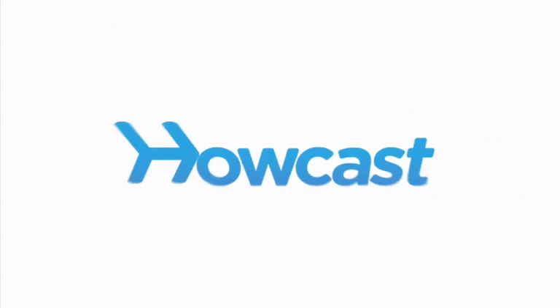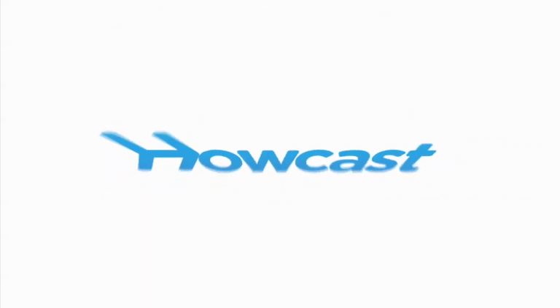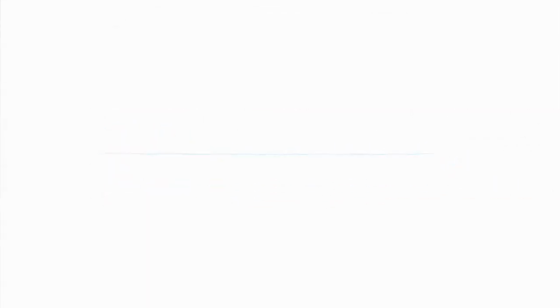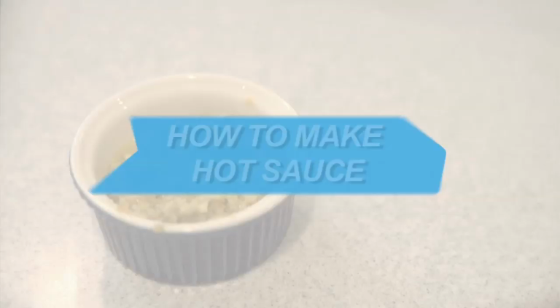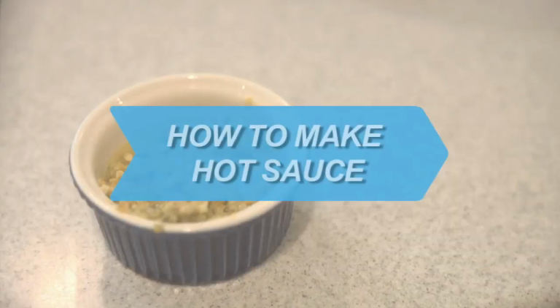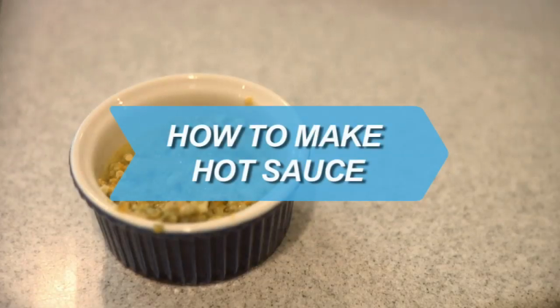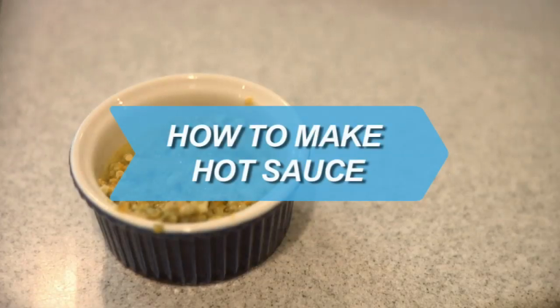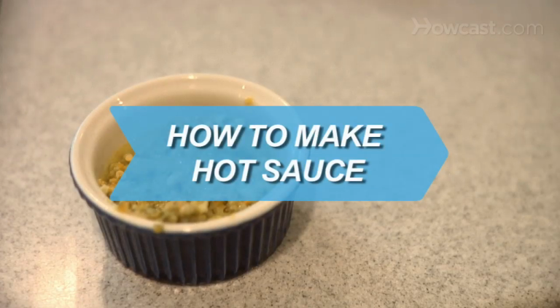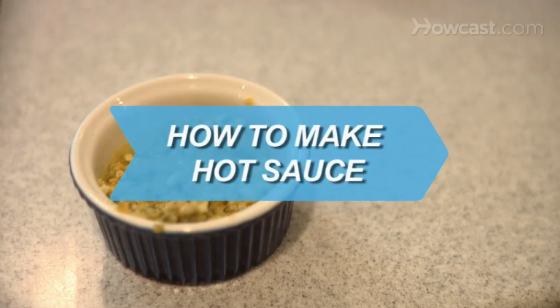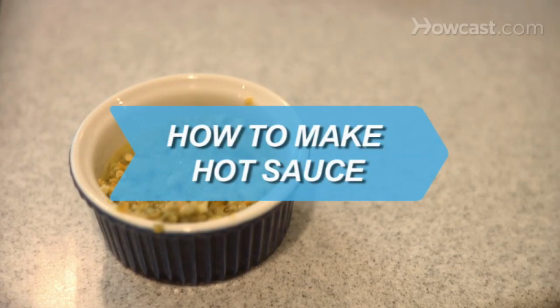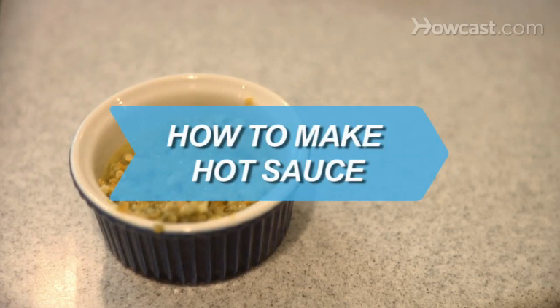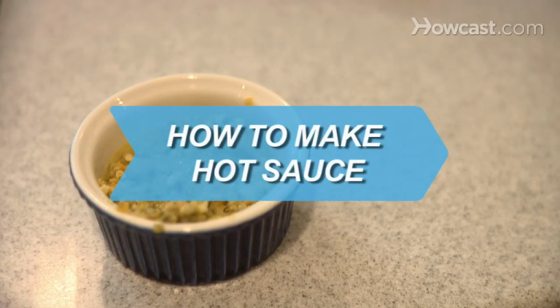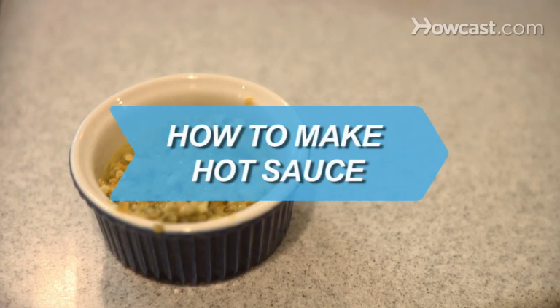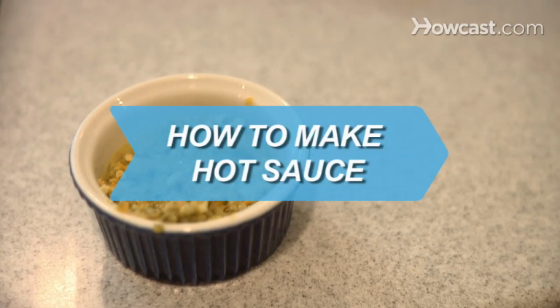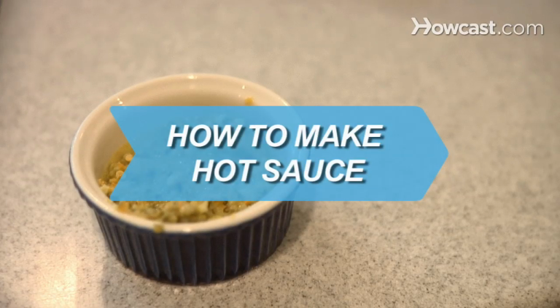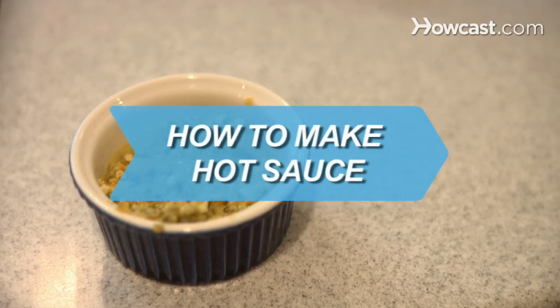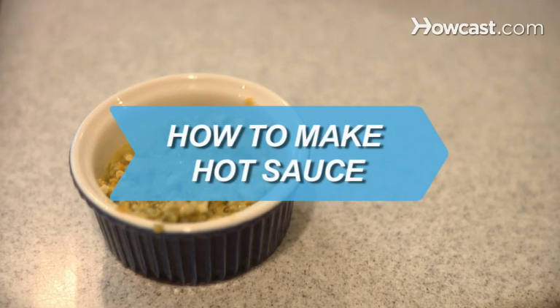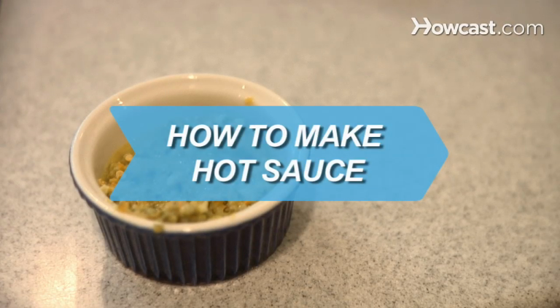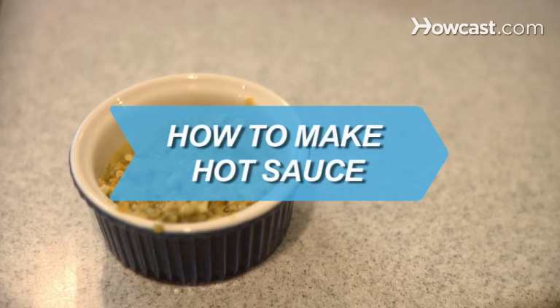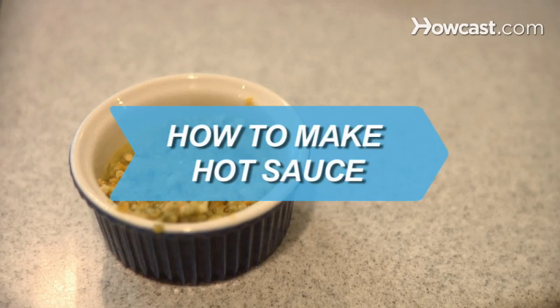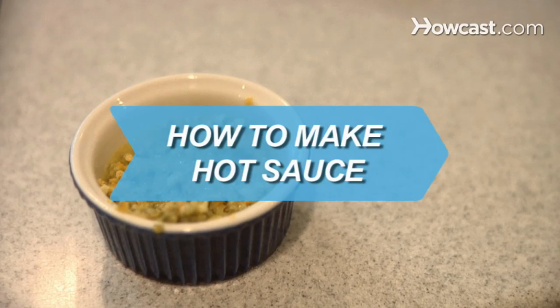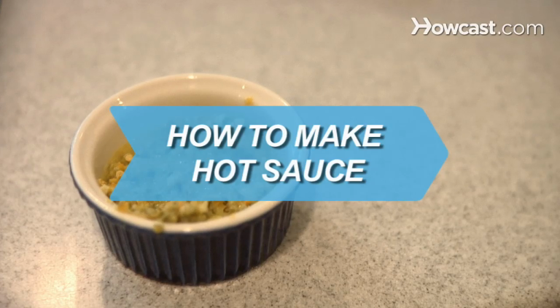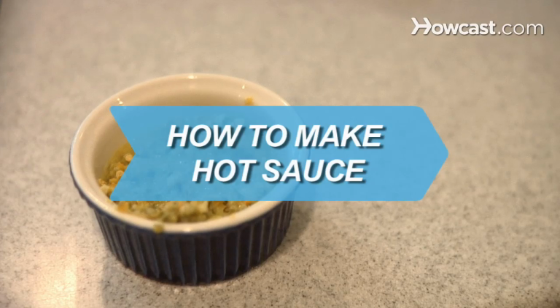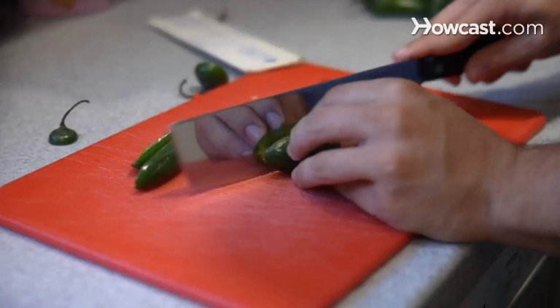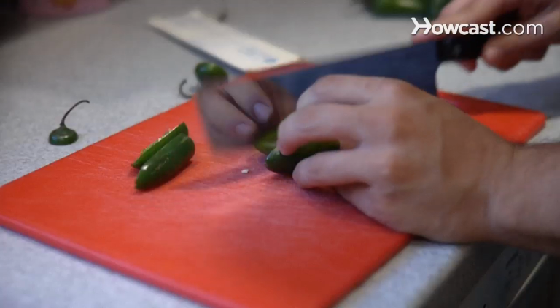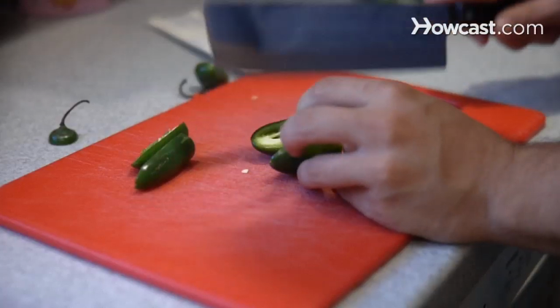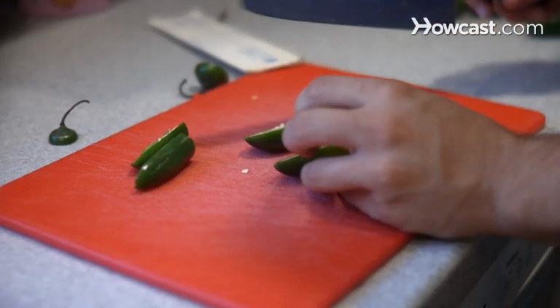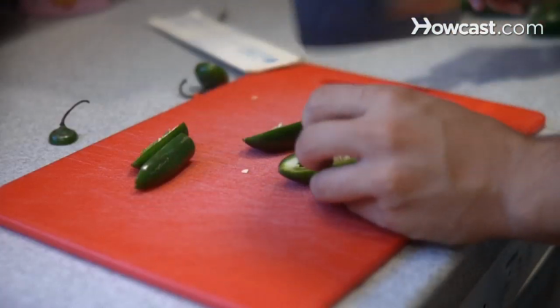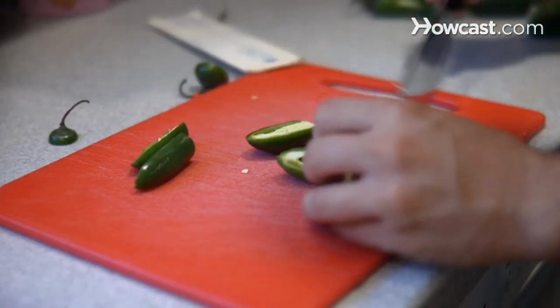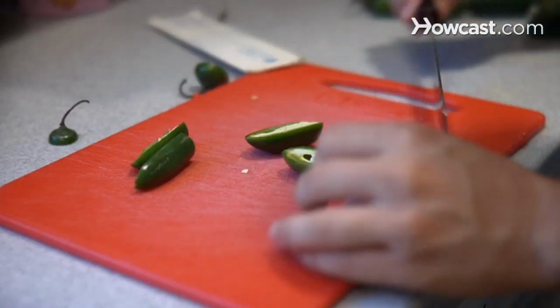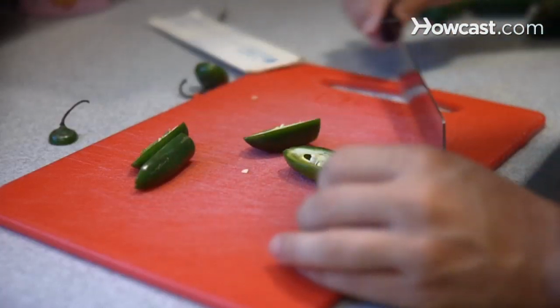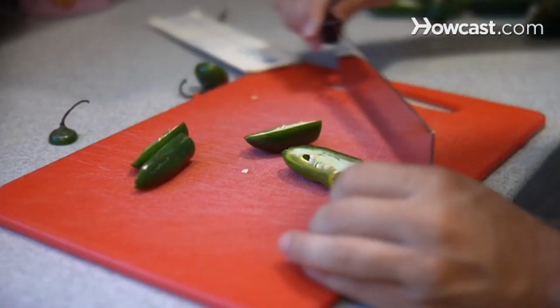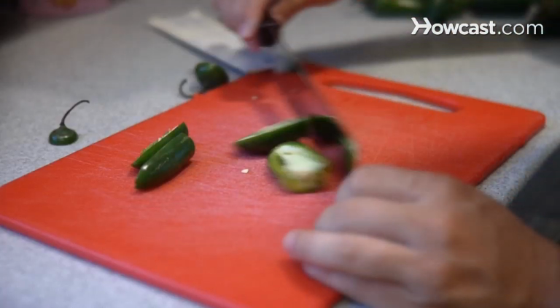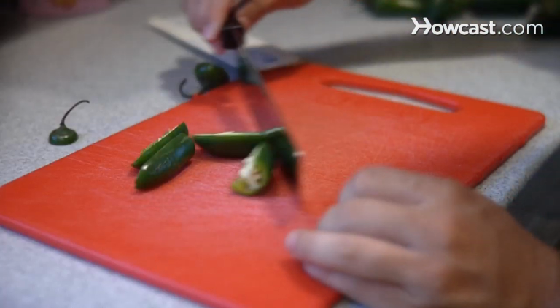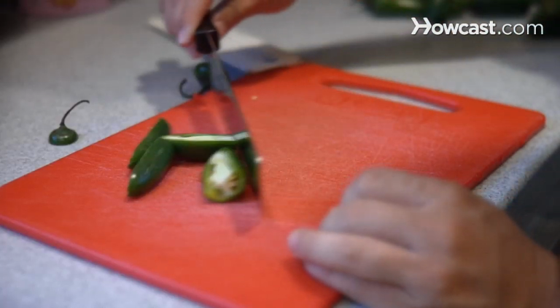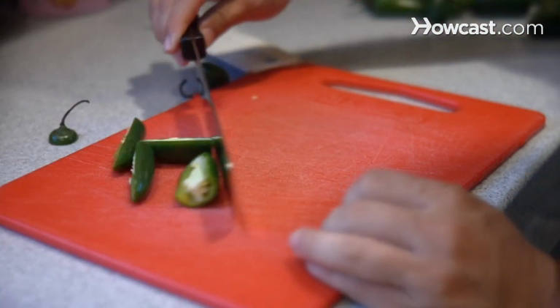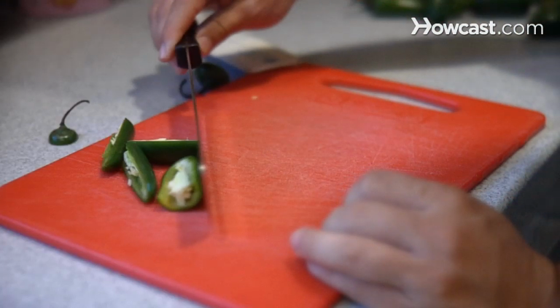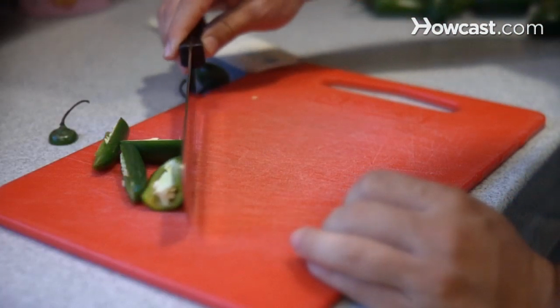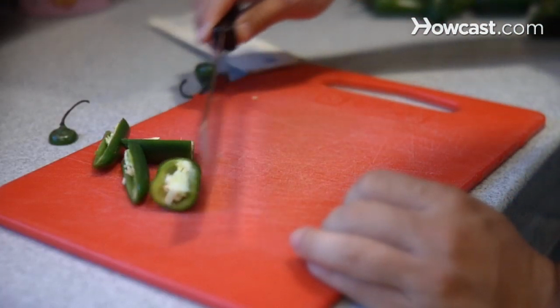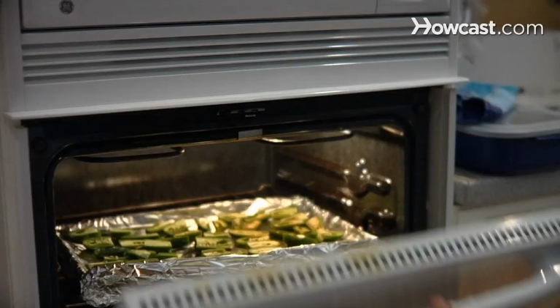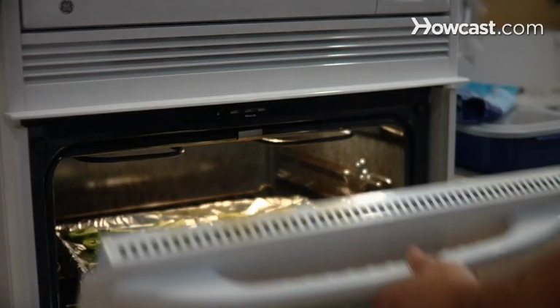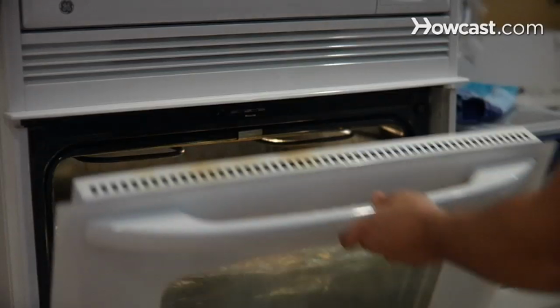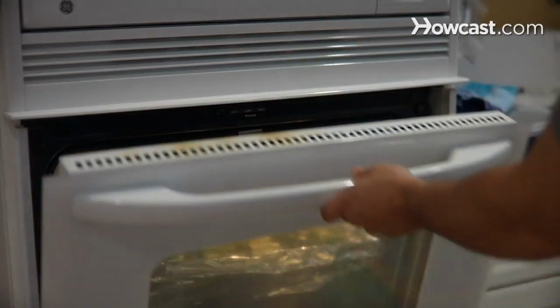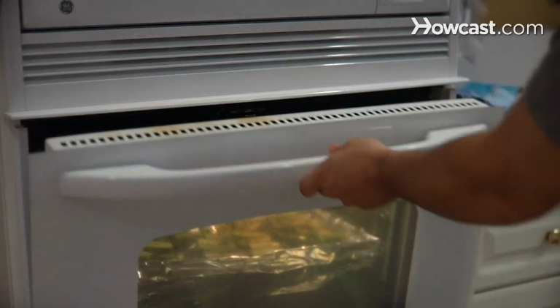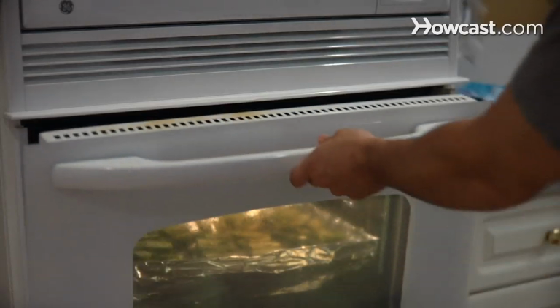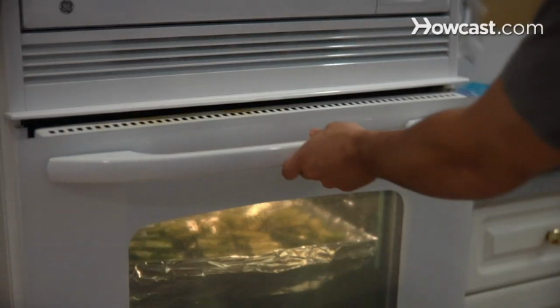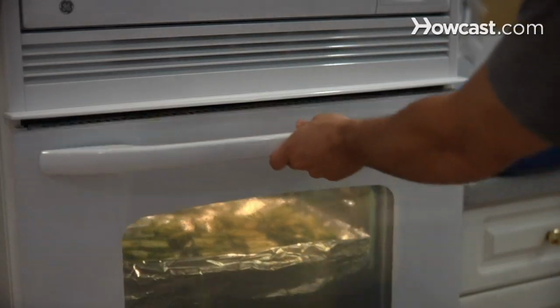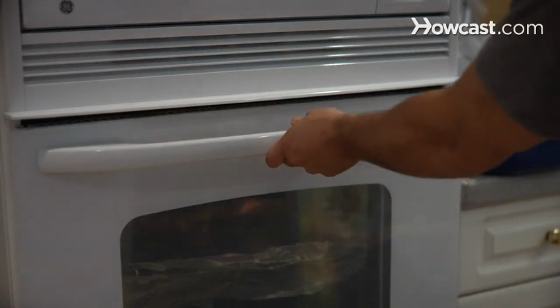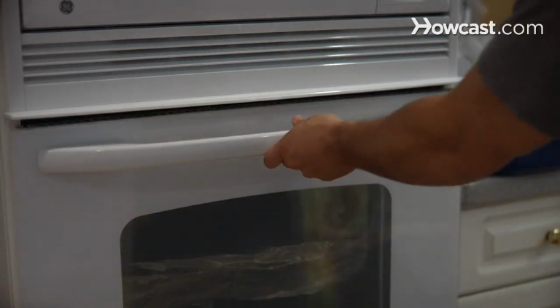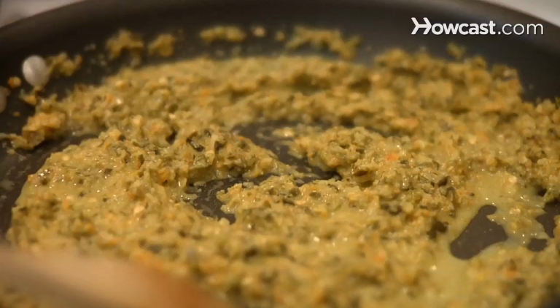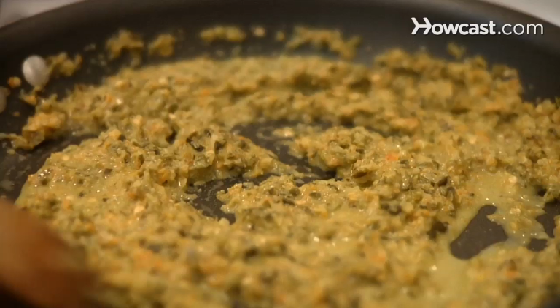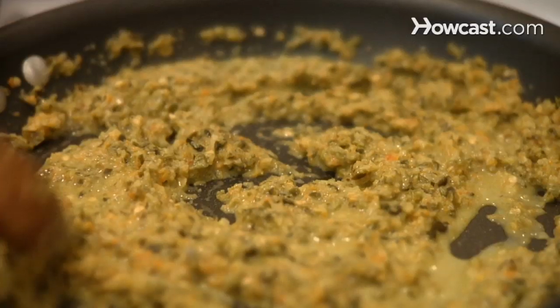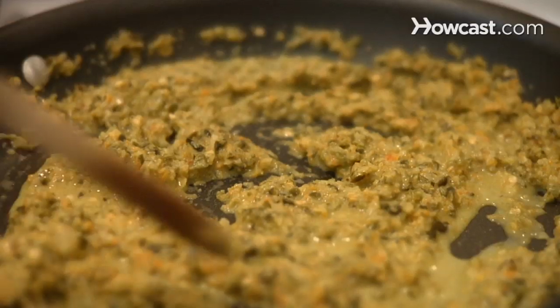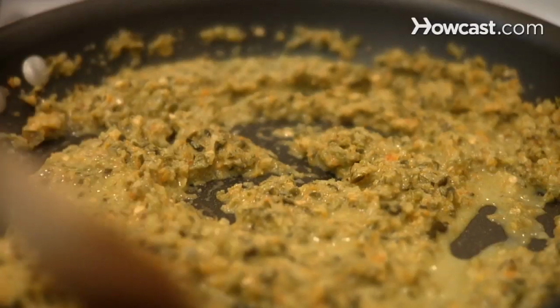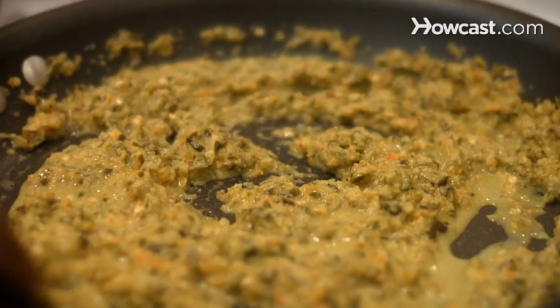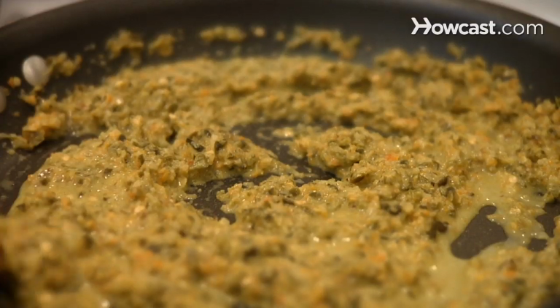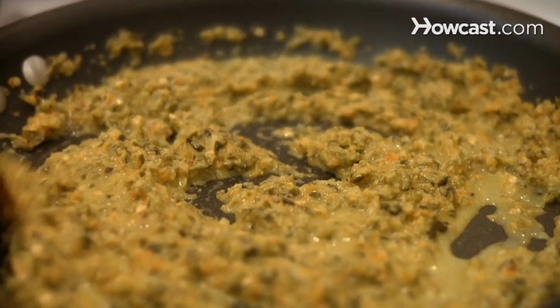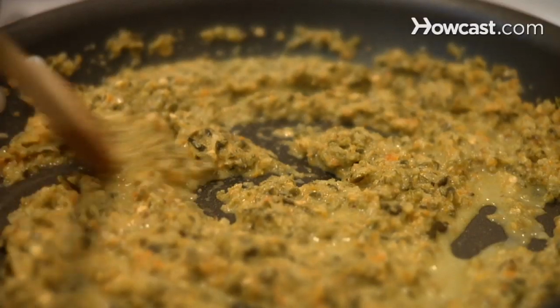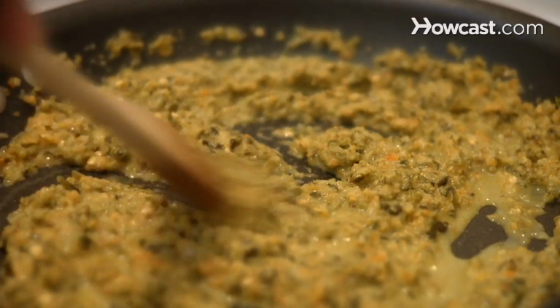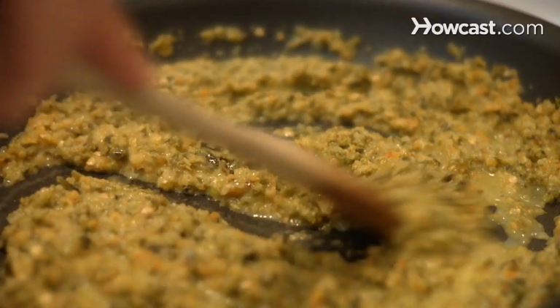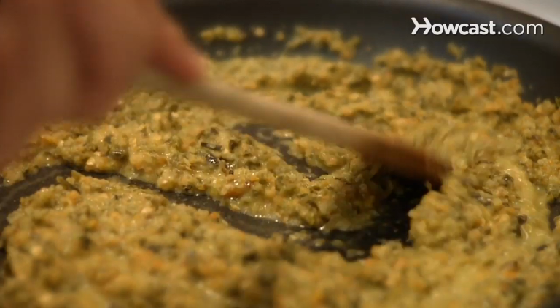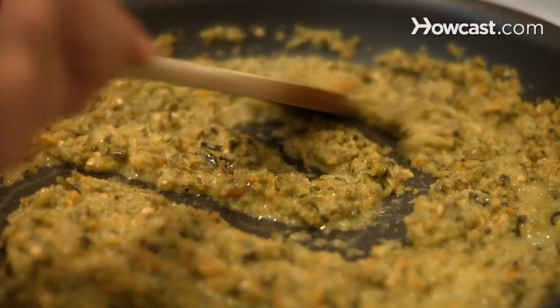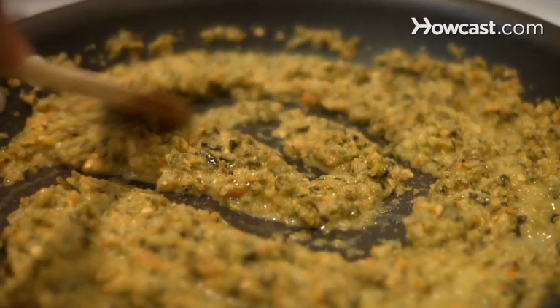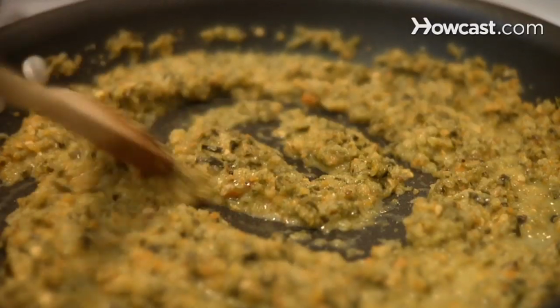How to Make Hot Sauce. You can make your own hot sauce from scratch for buffalo wings at home with this recipe.